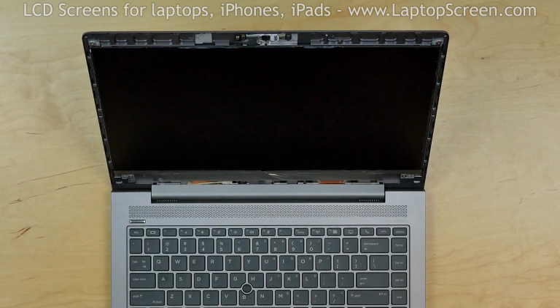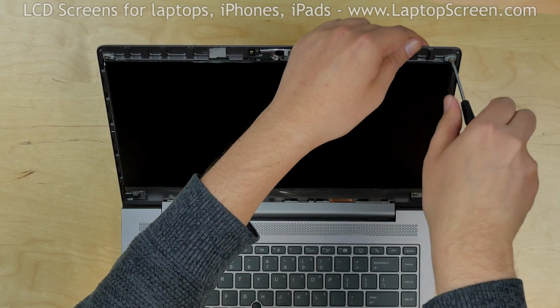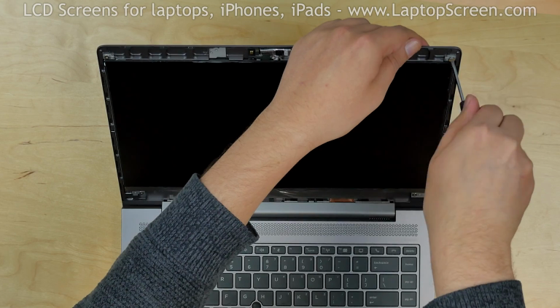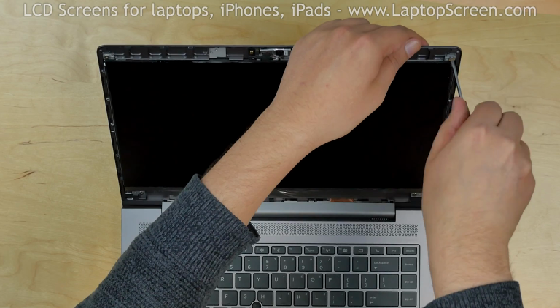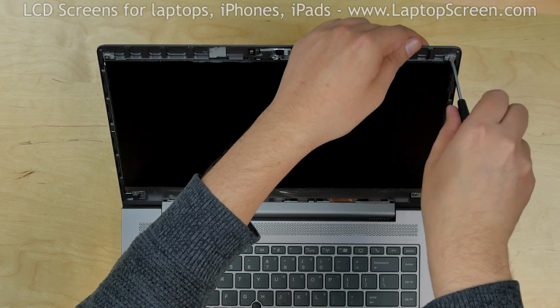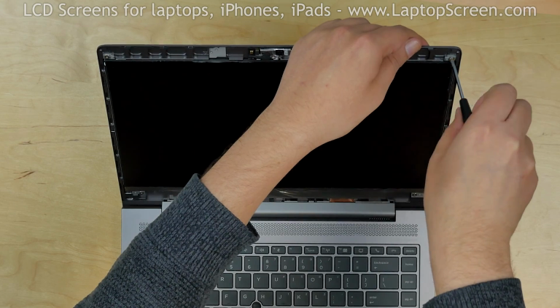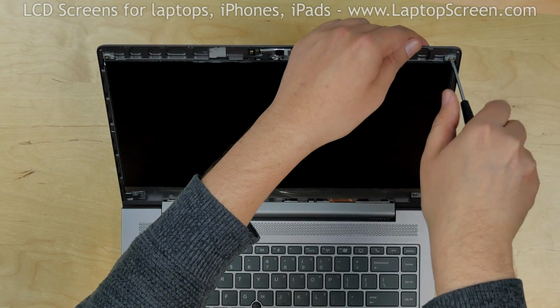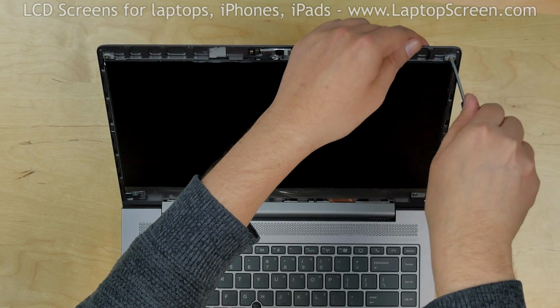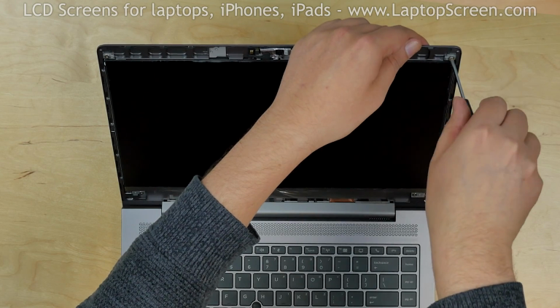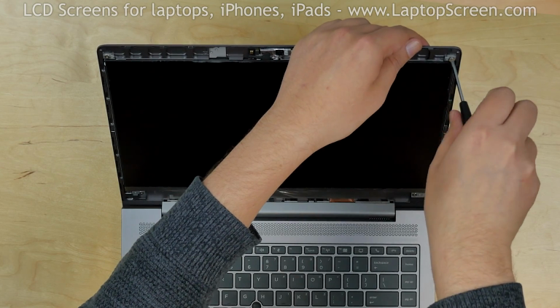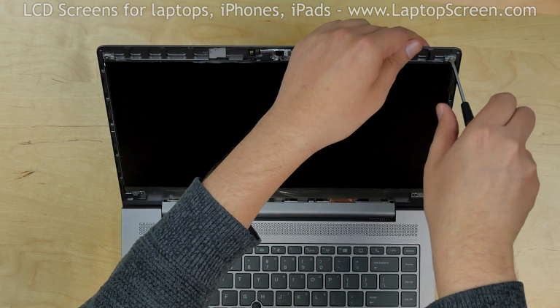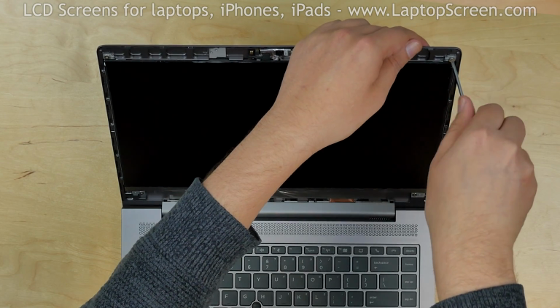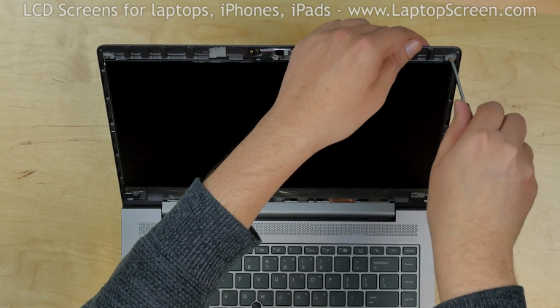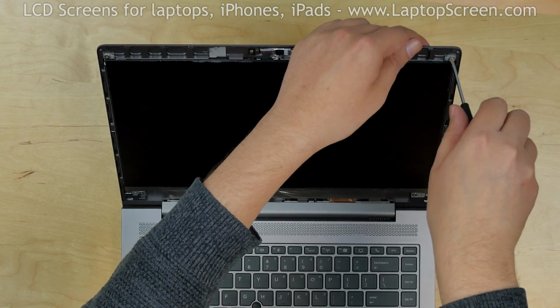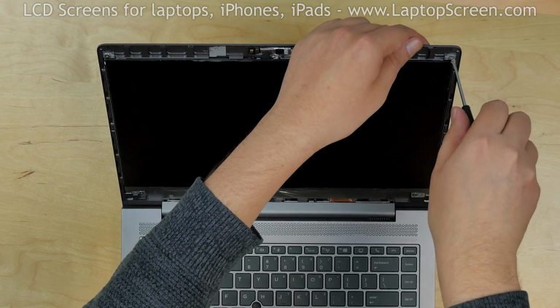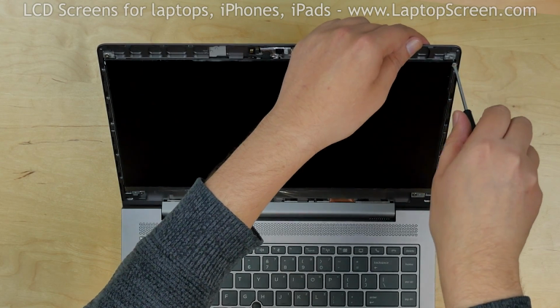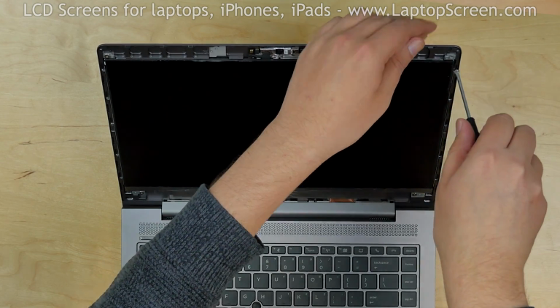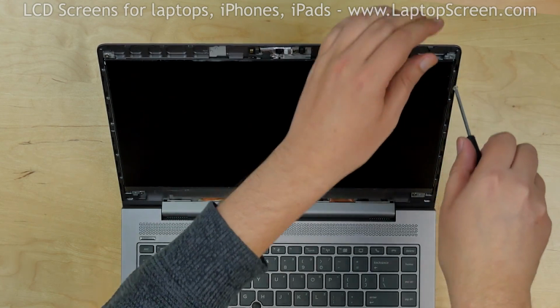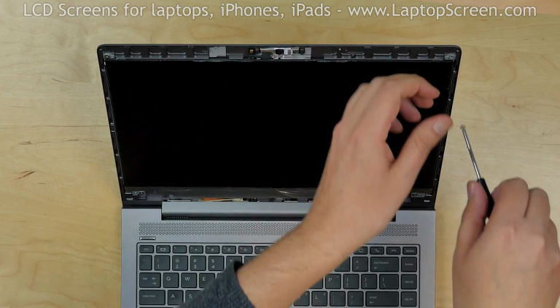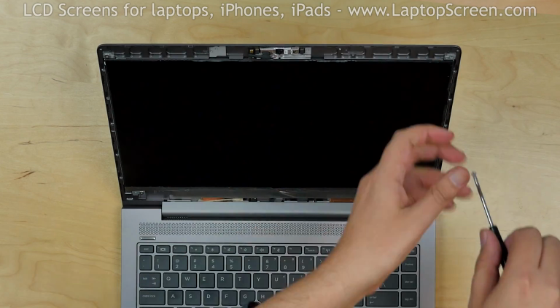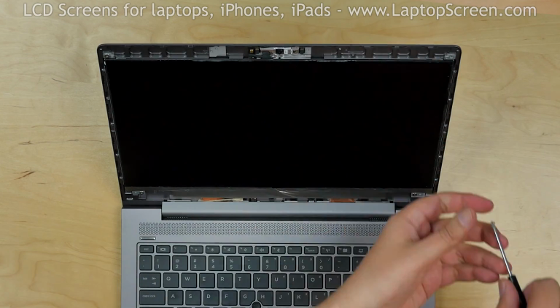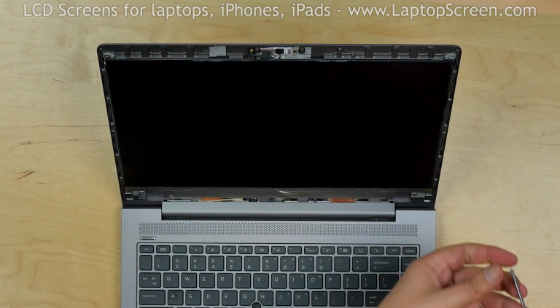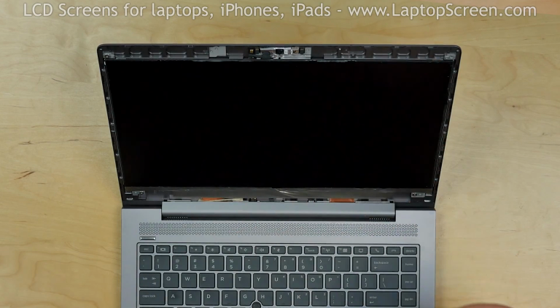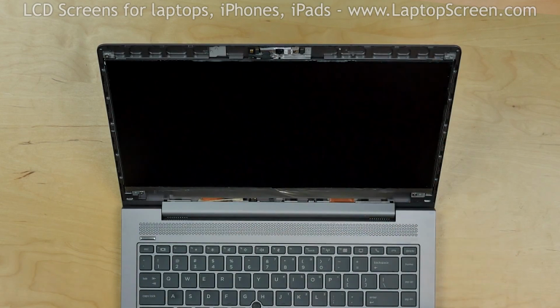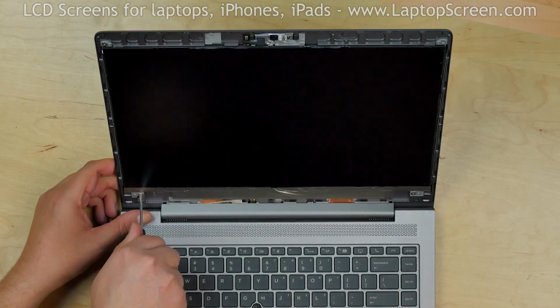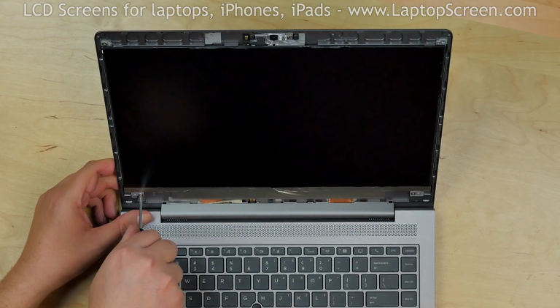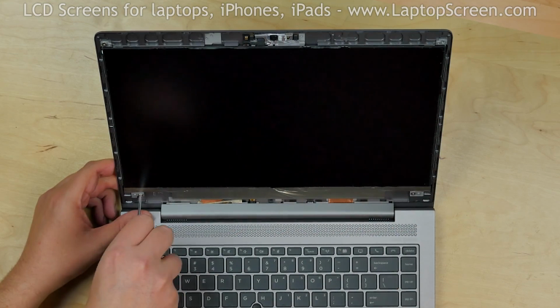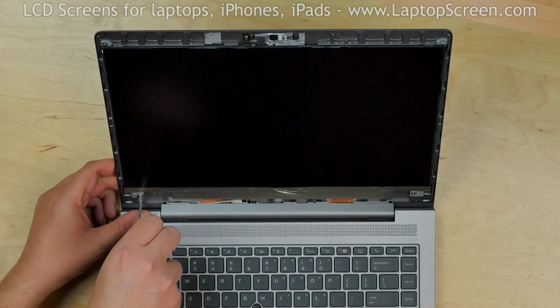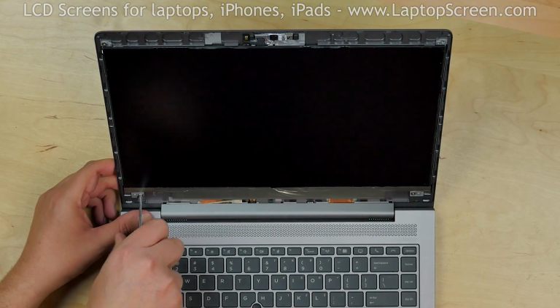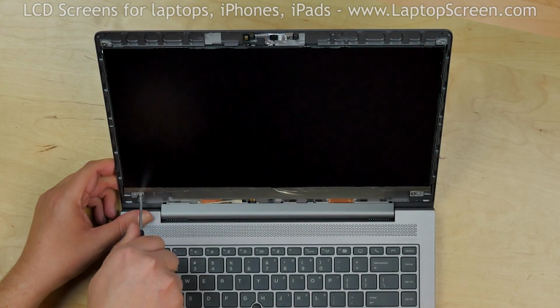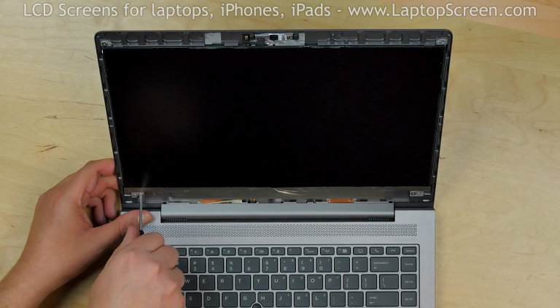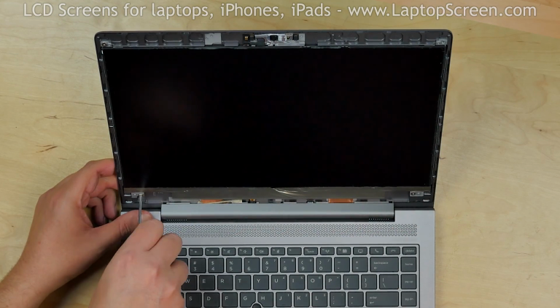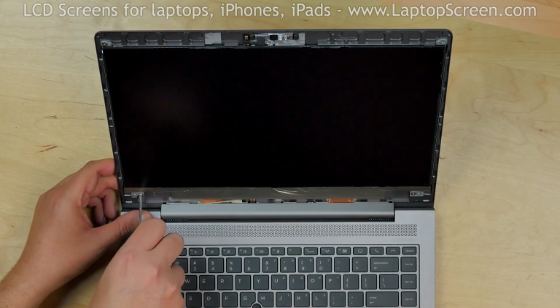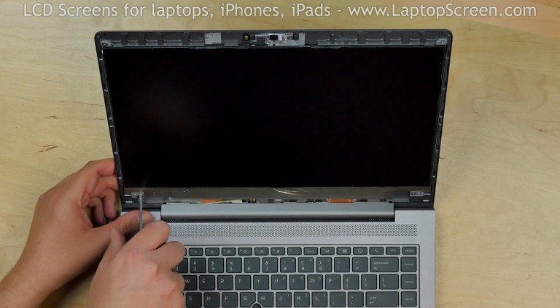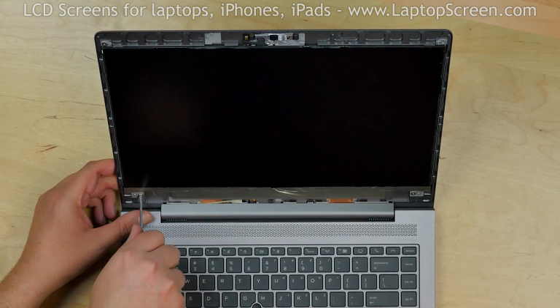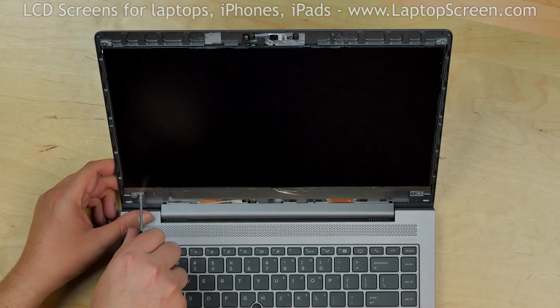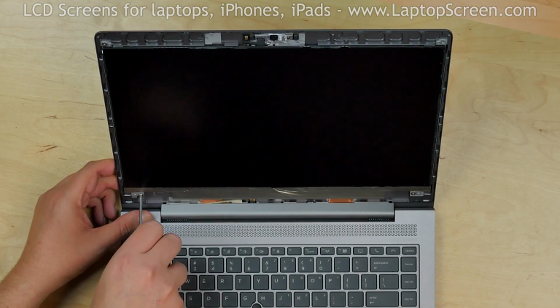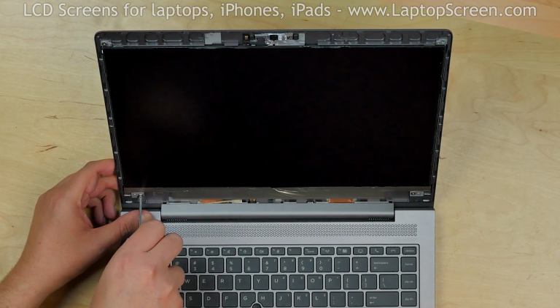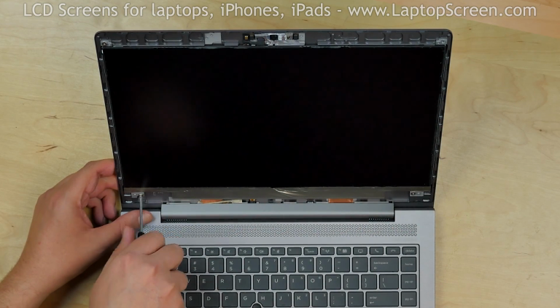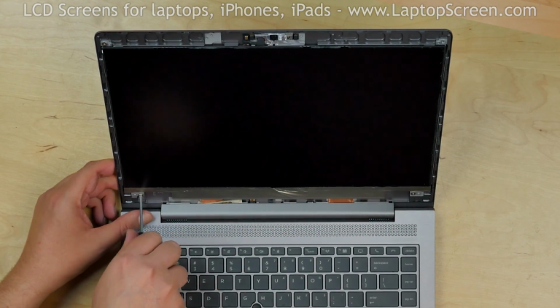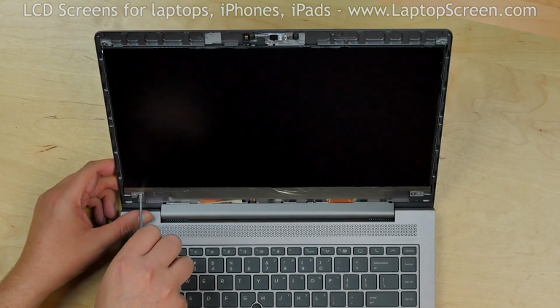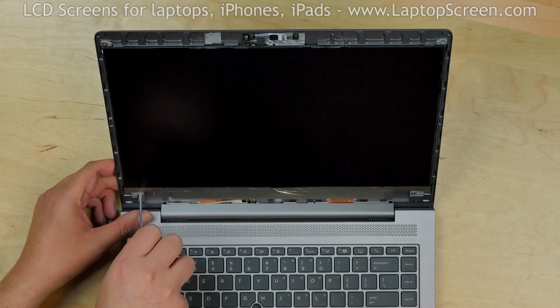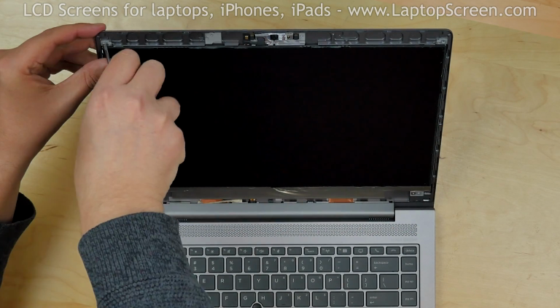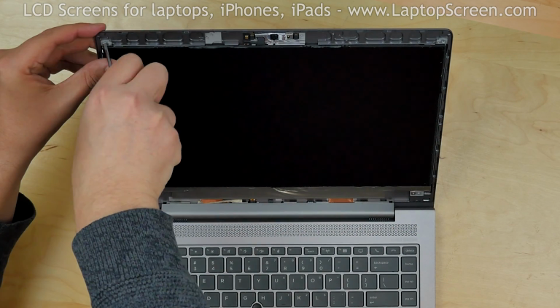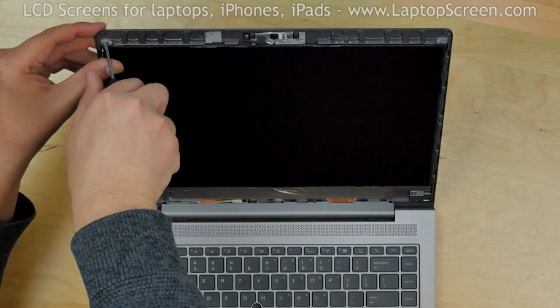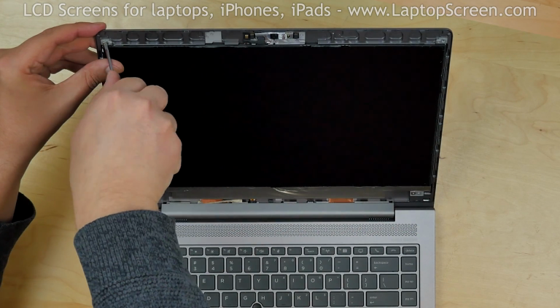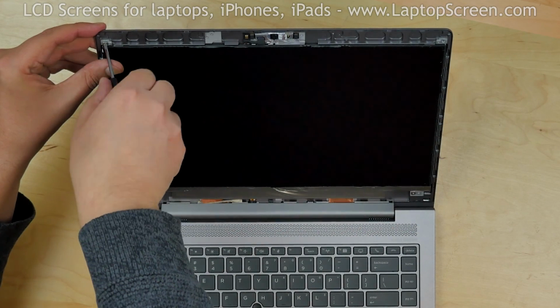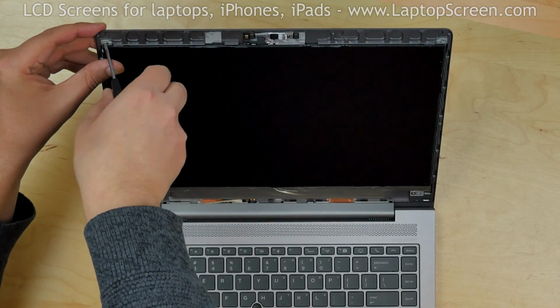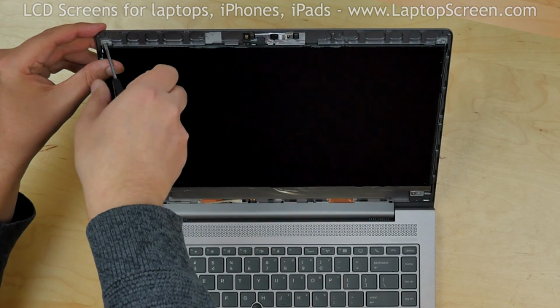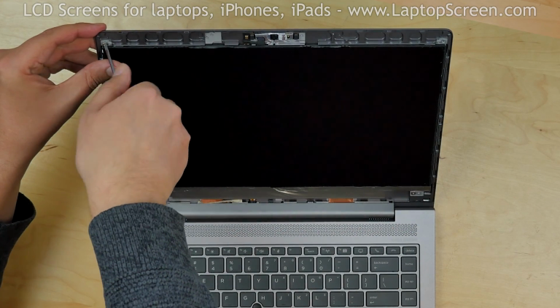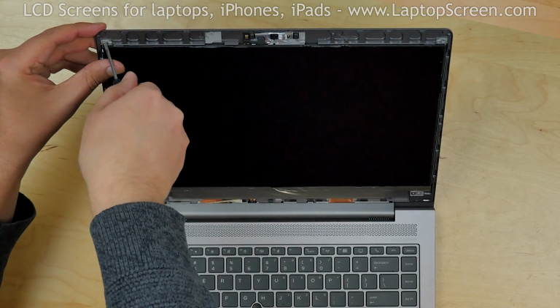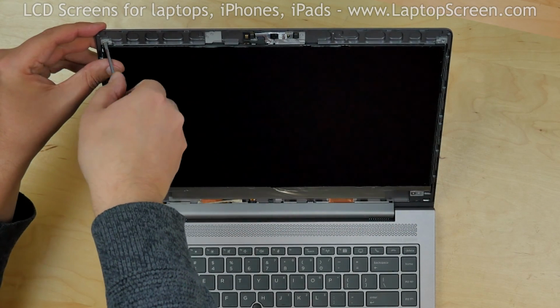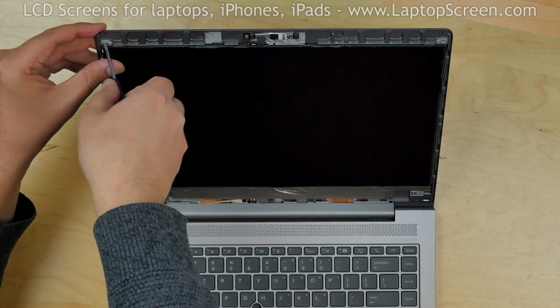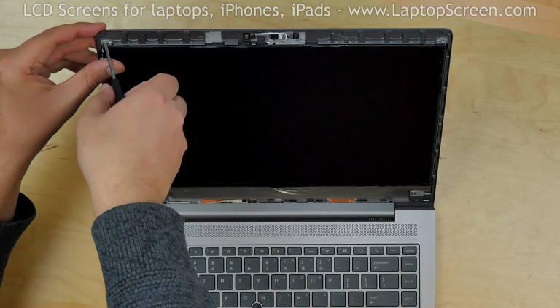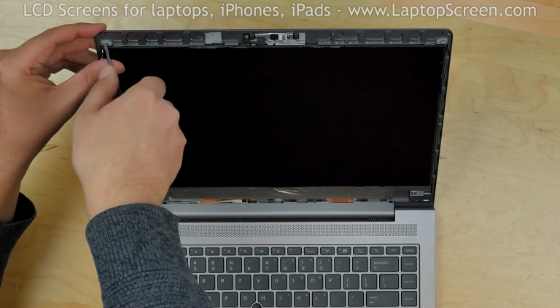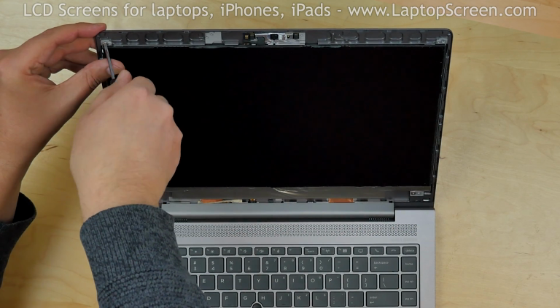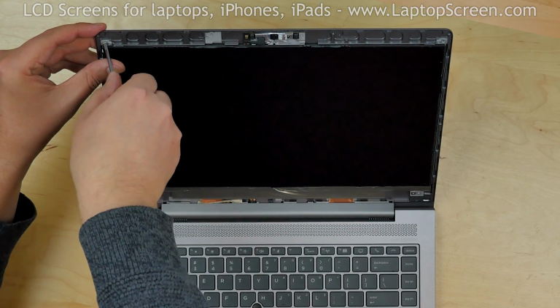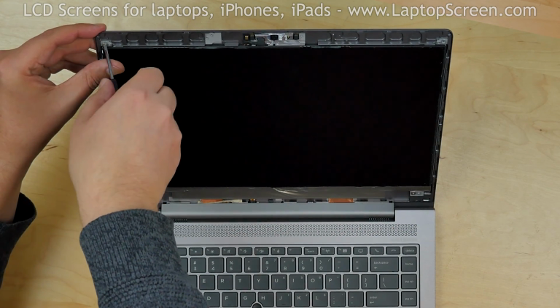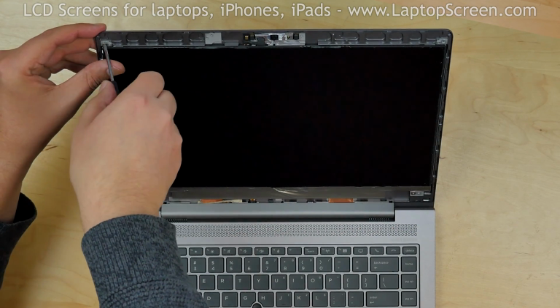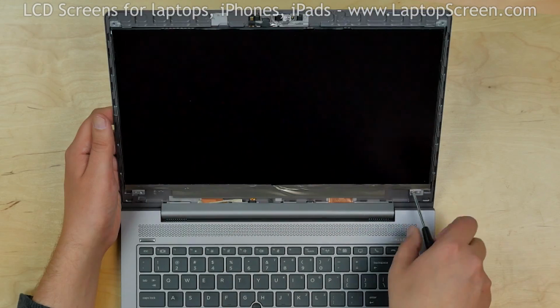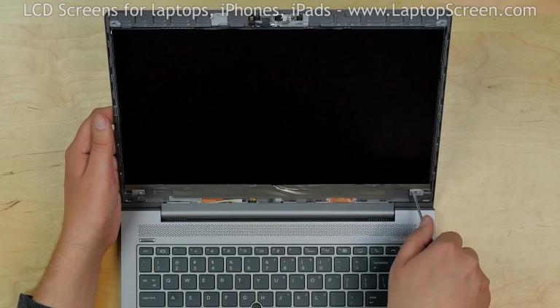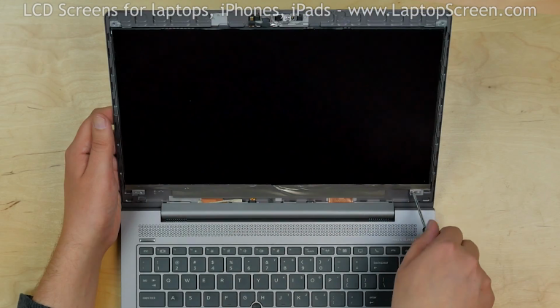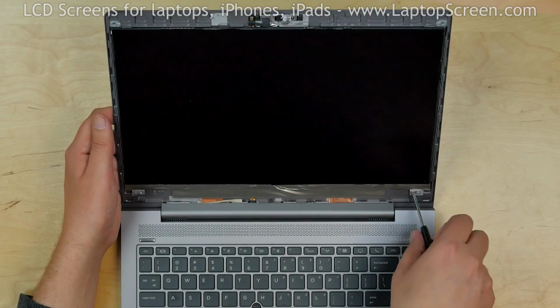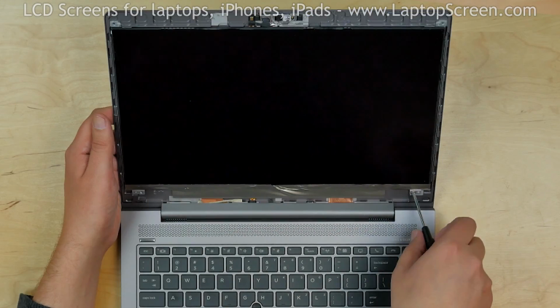The LCD is held in place with screws in four corners. Using a Phillips screwdriver, remove the screws.